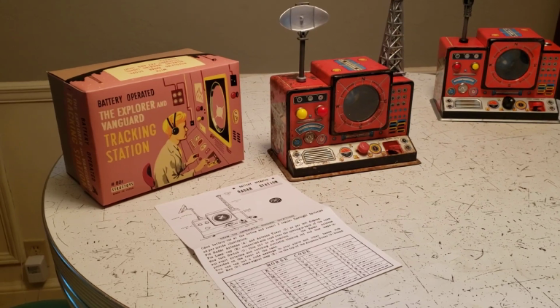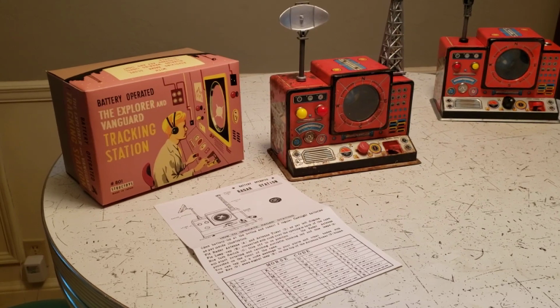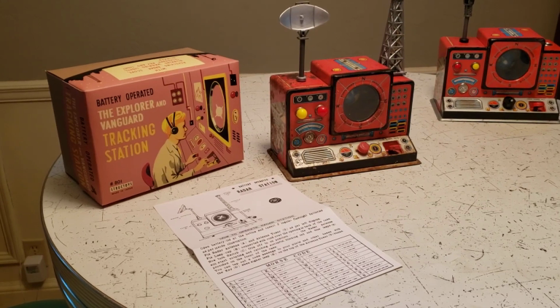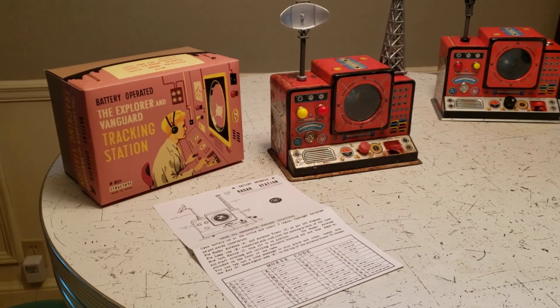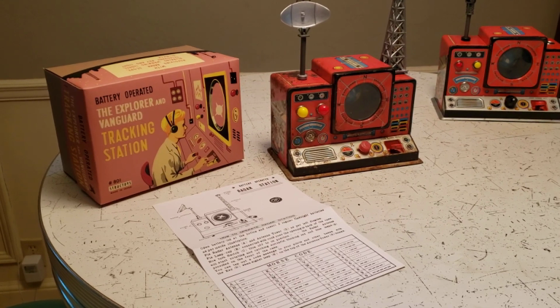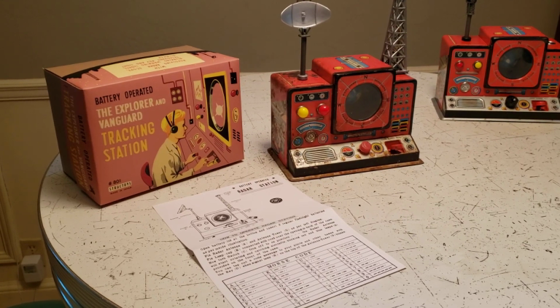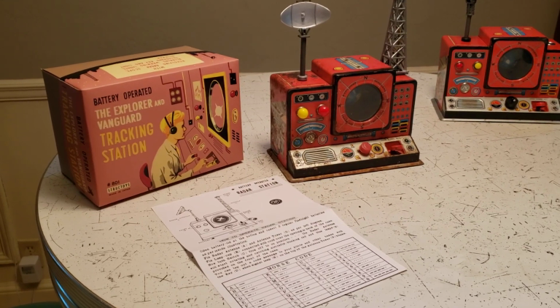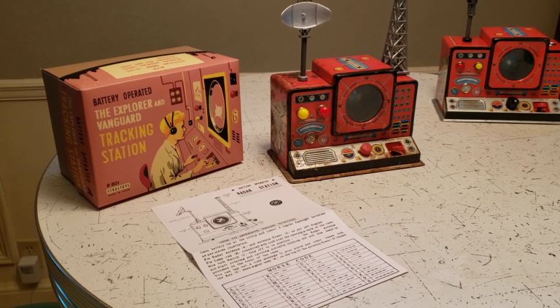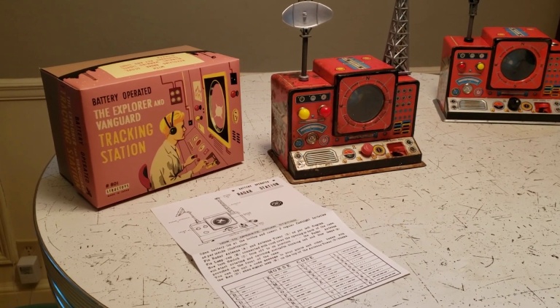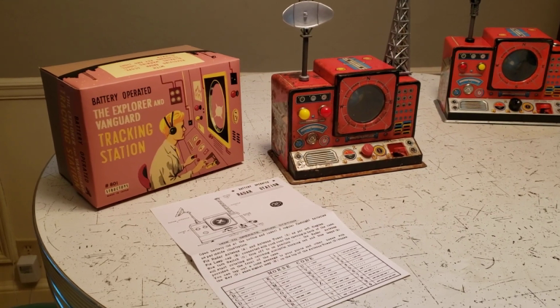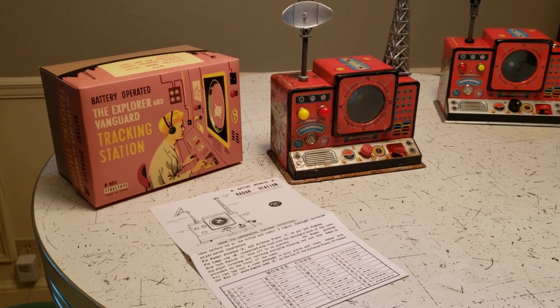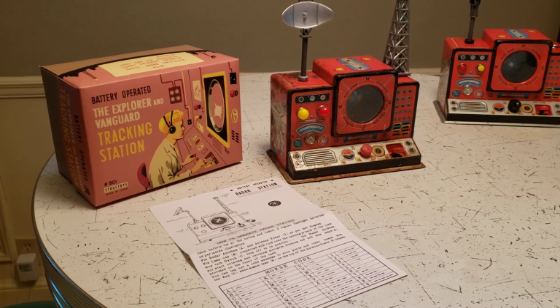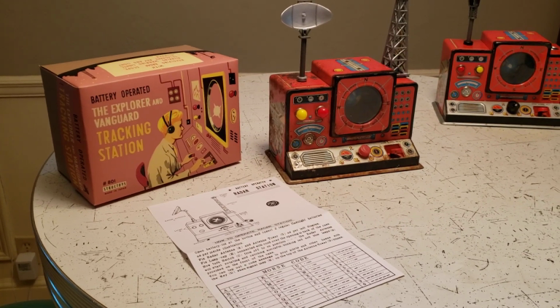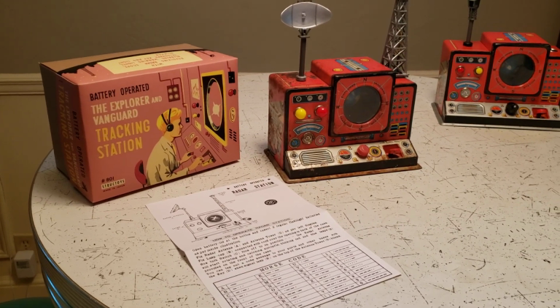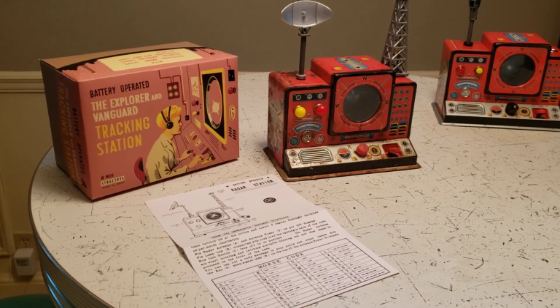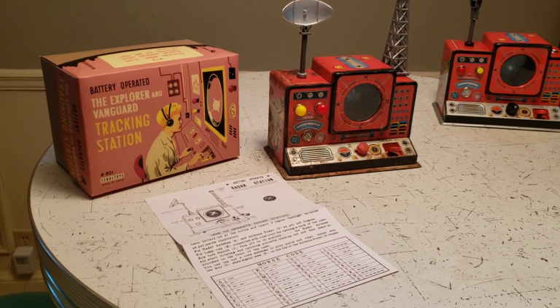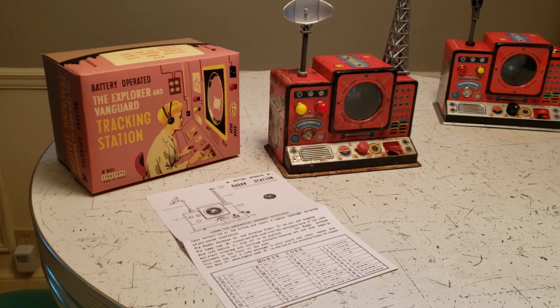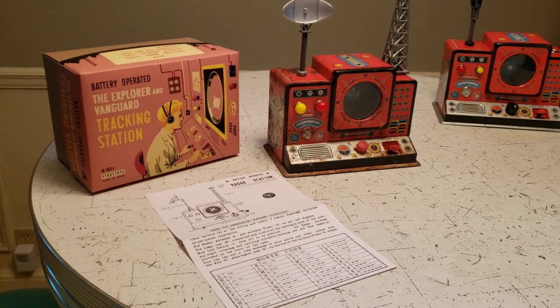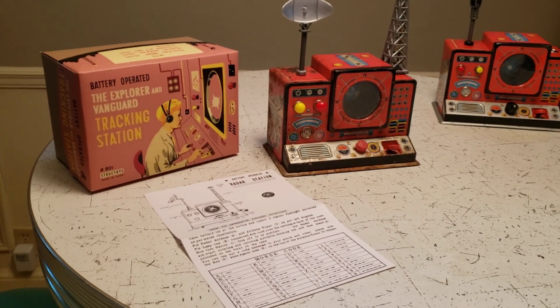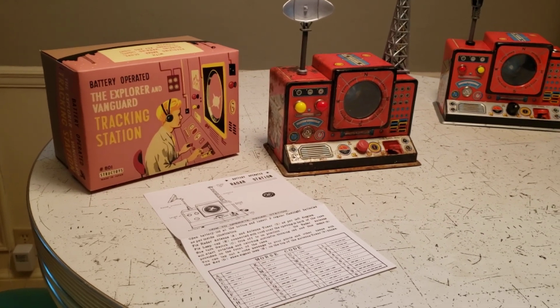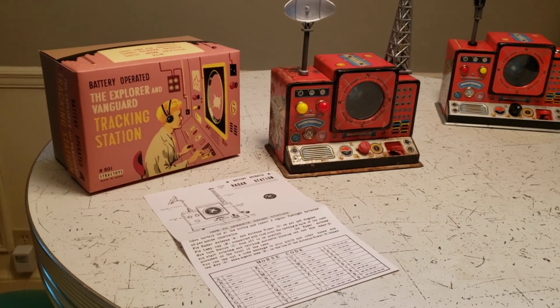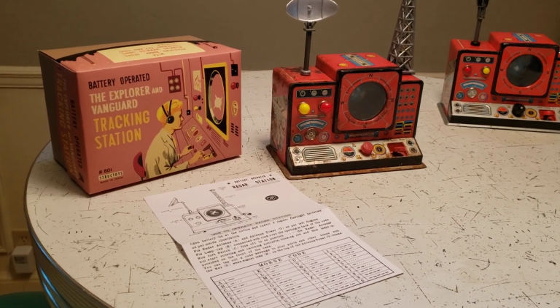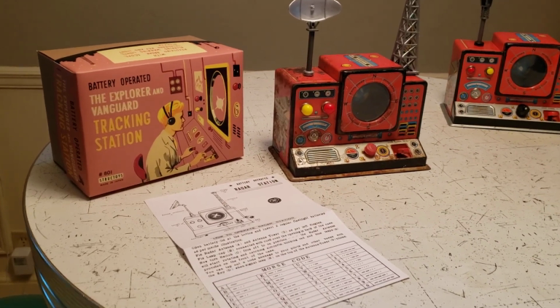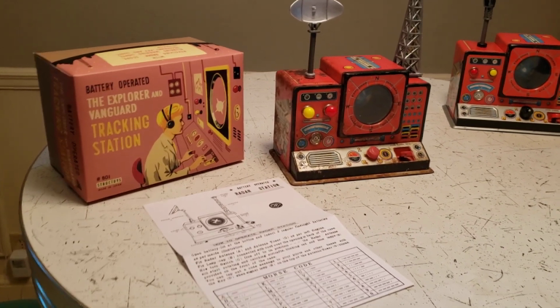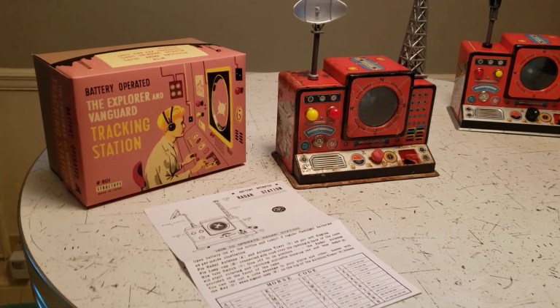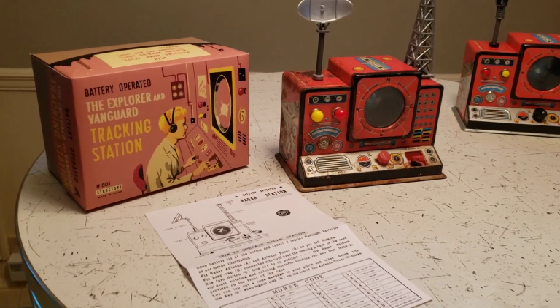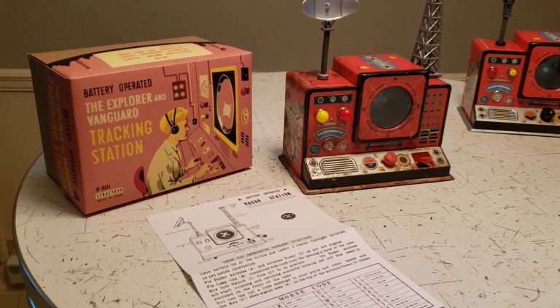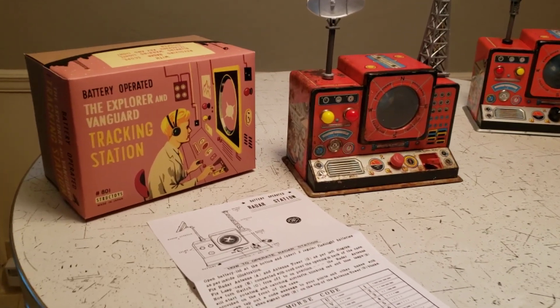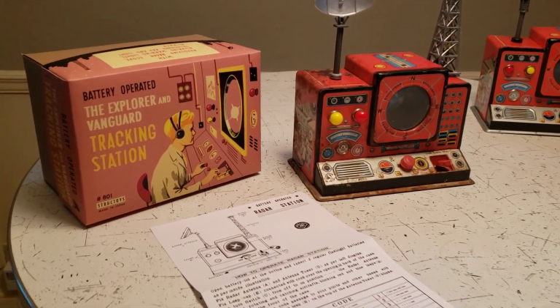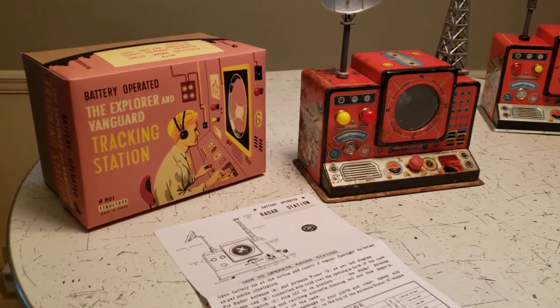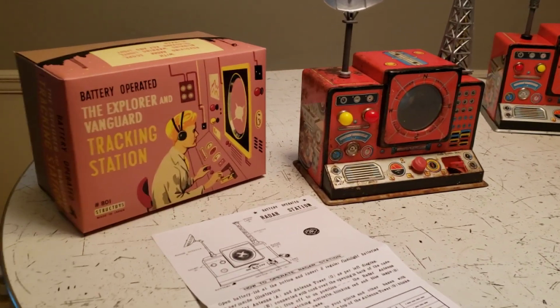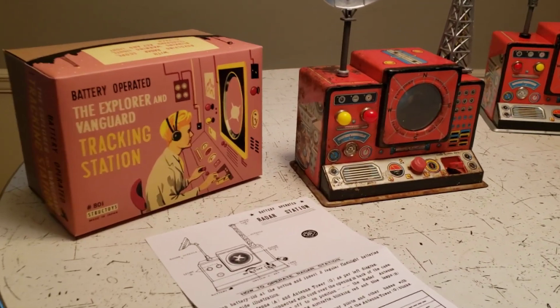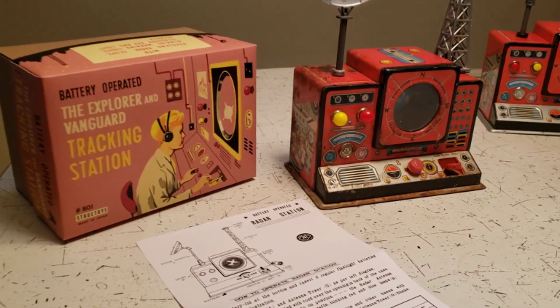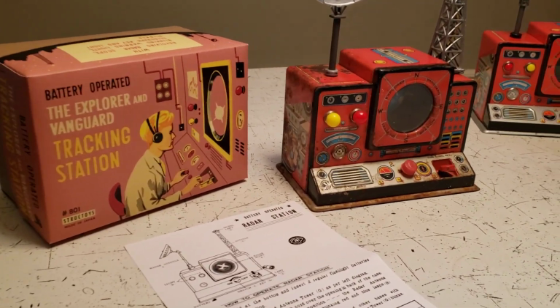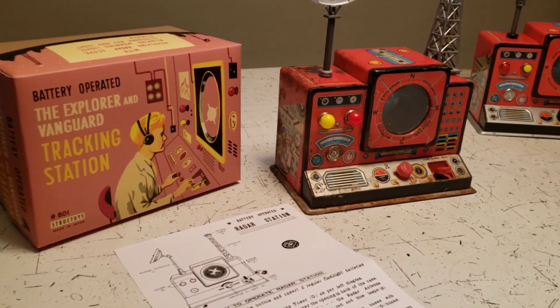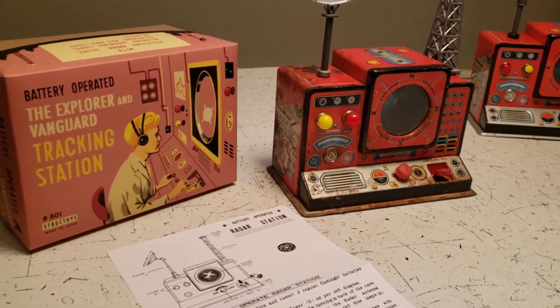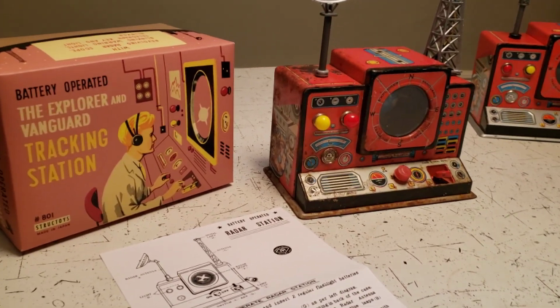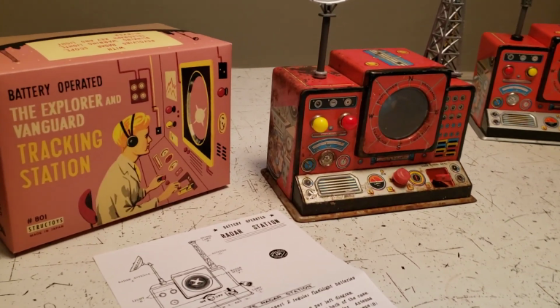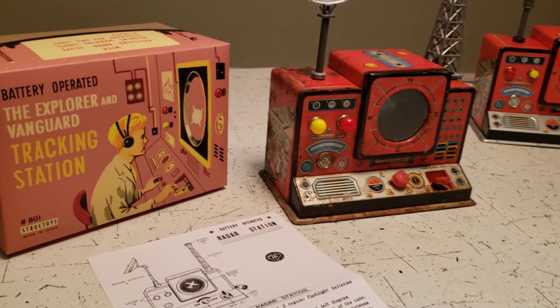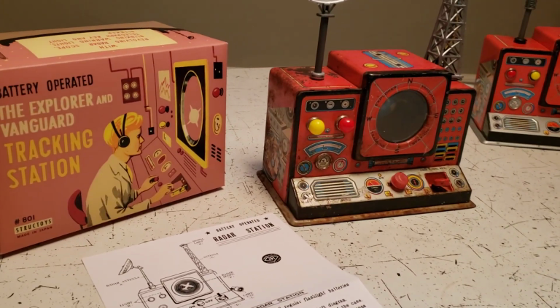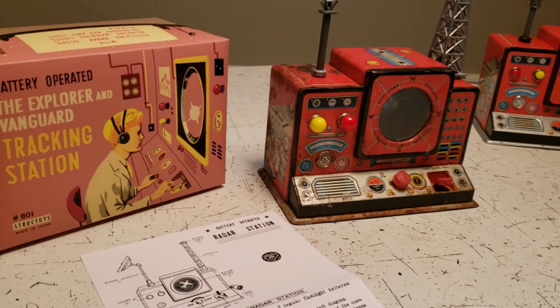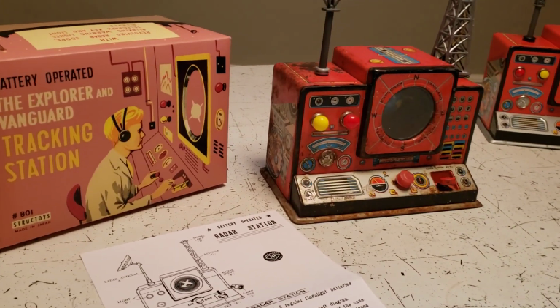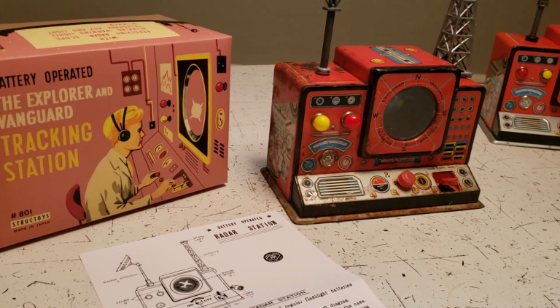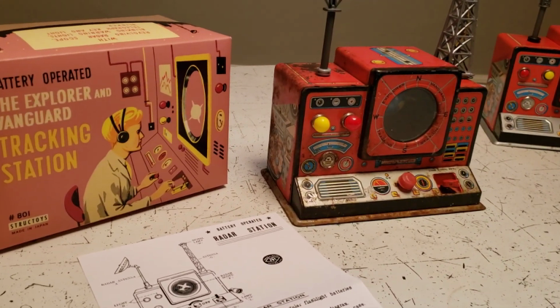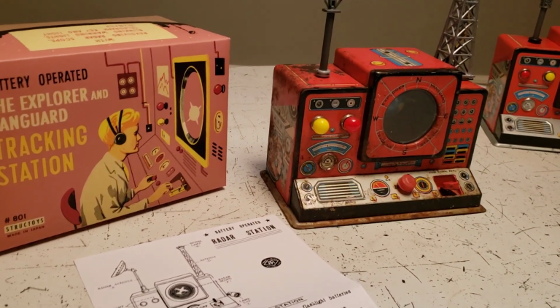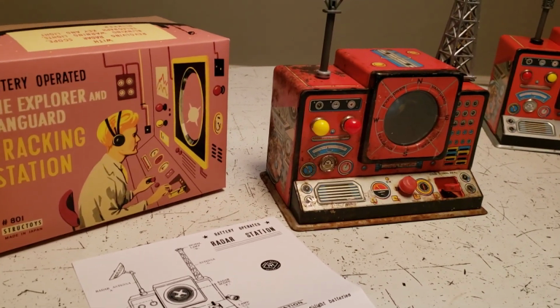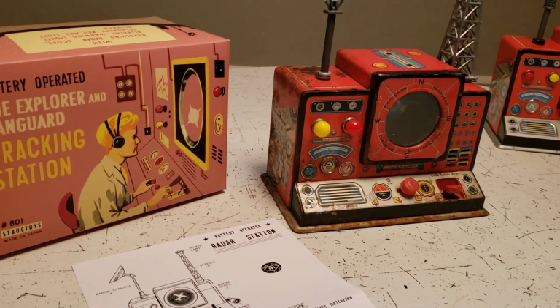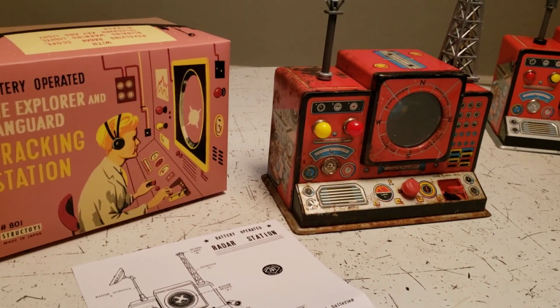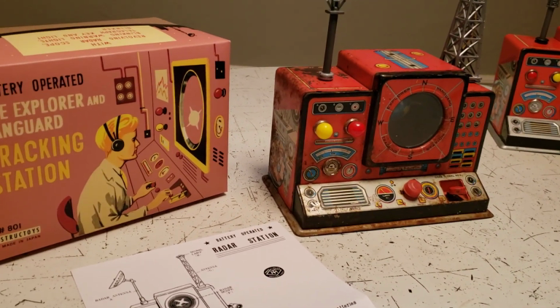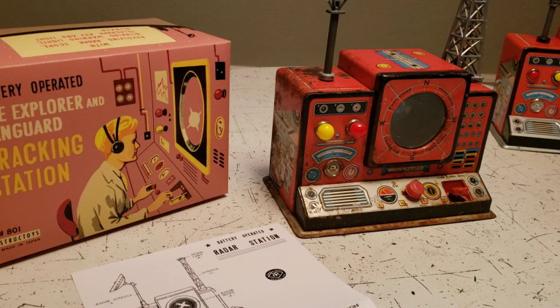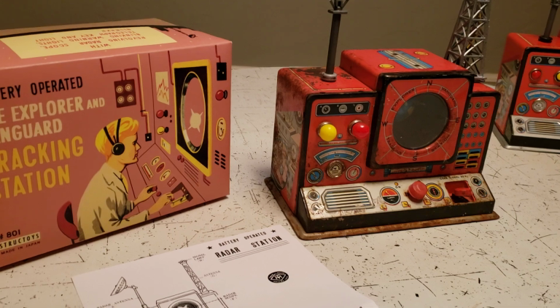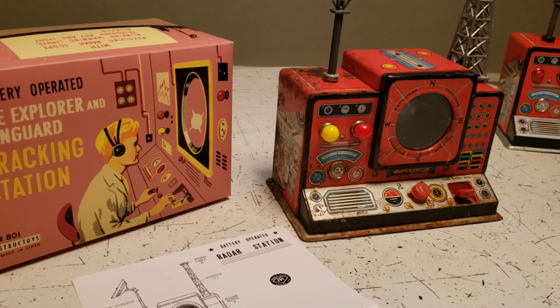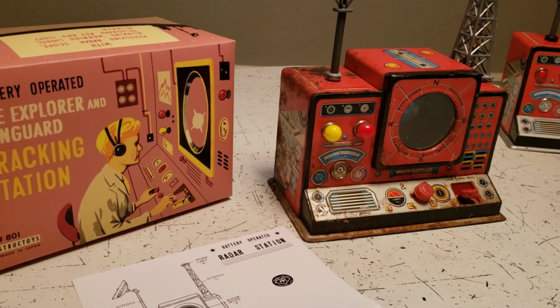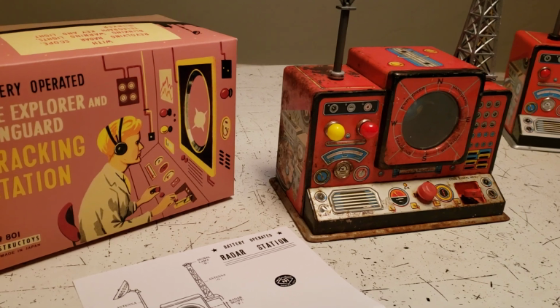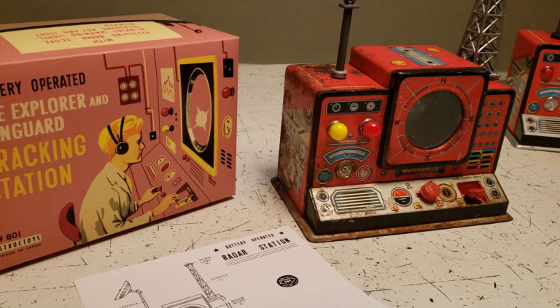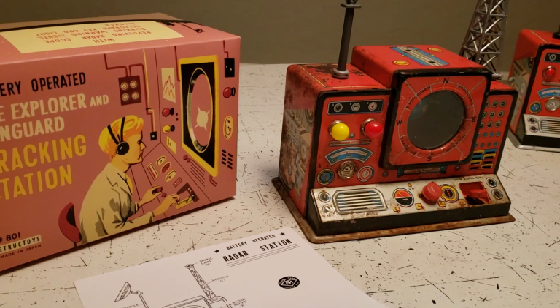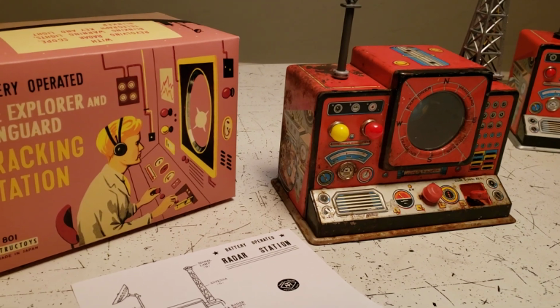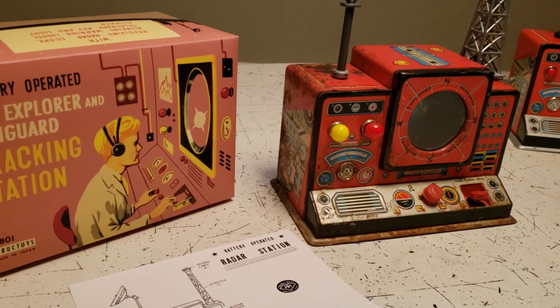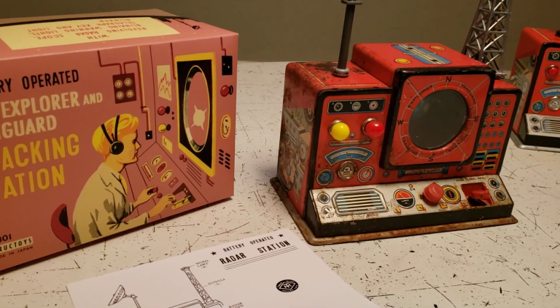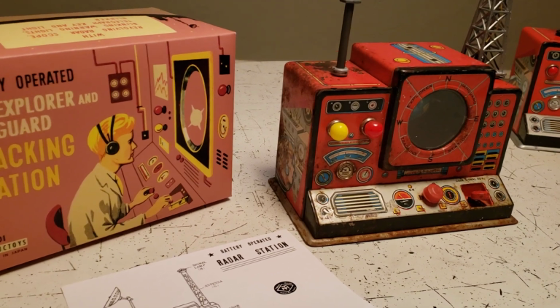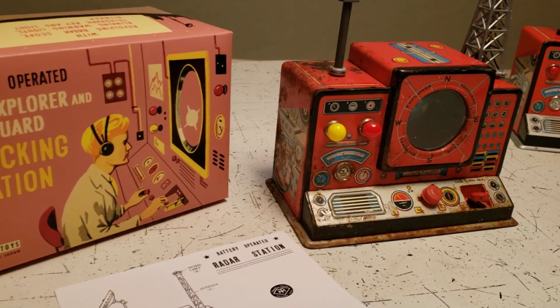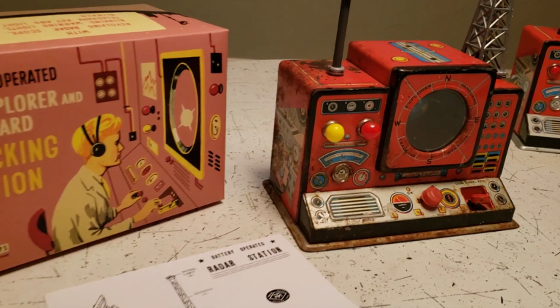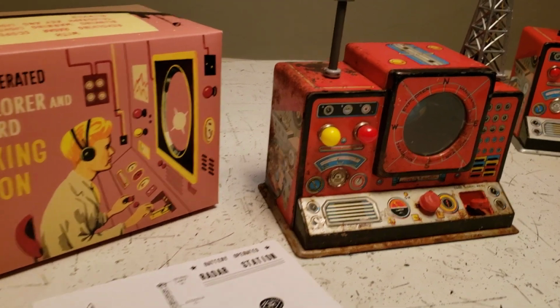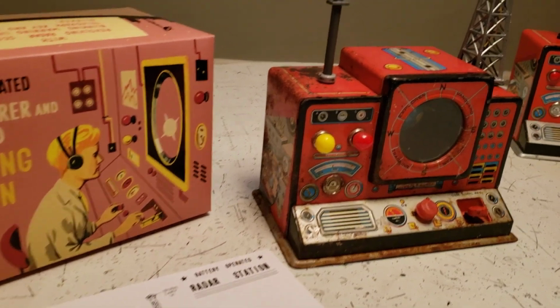Well, from 1957, it's the Structoy battery operated Explorer and Vanguard tracking station.